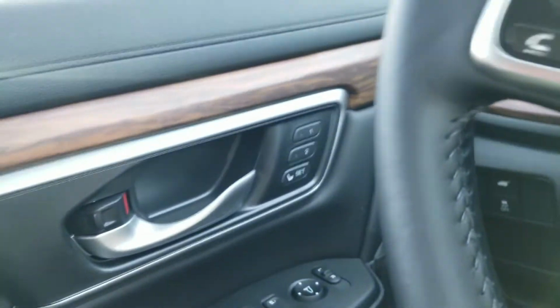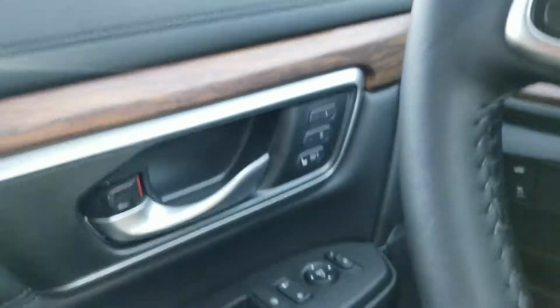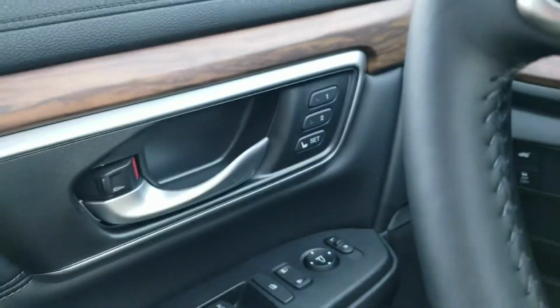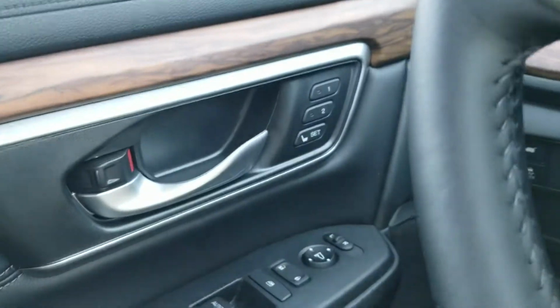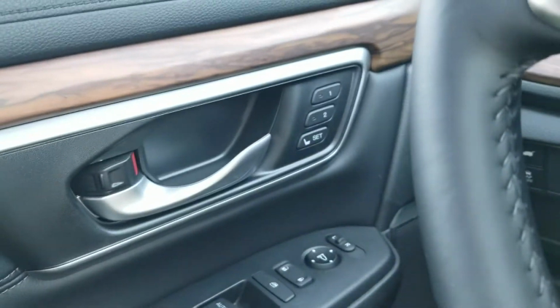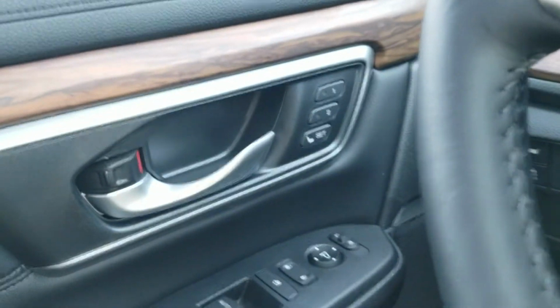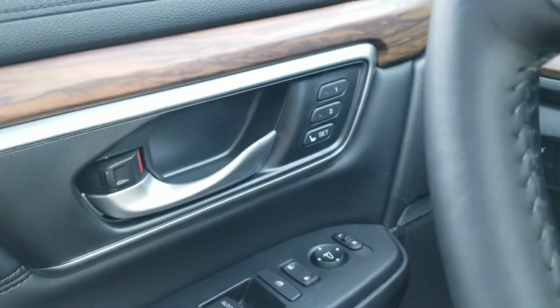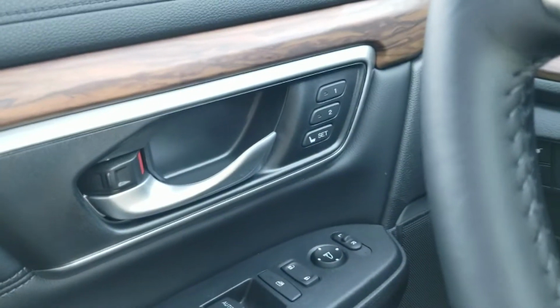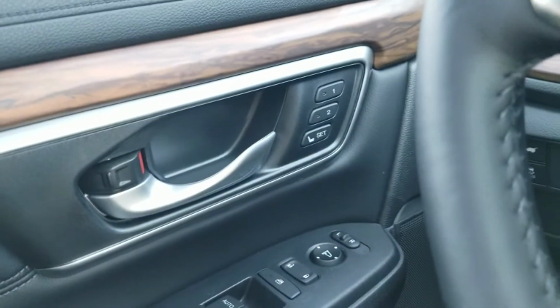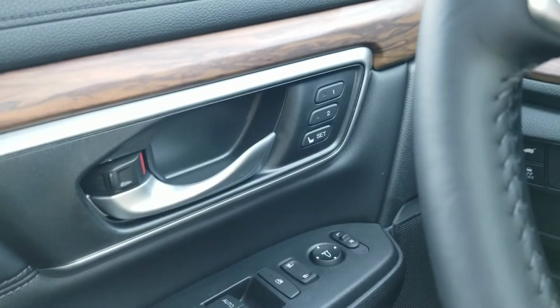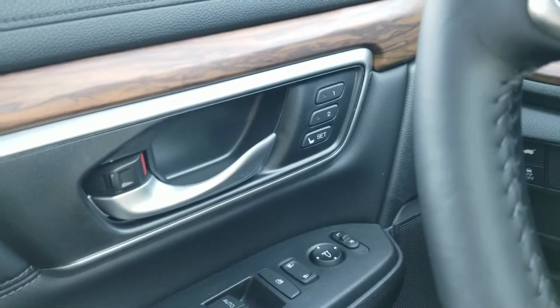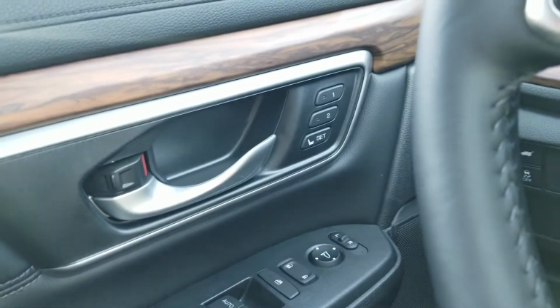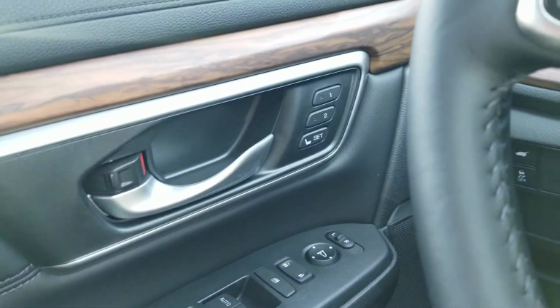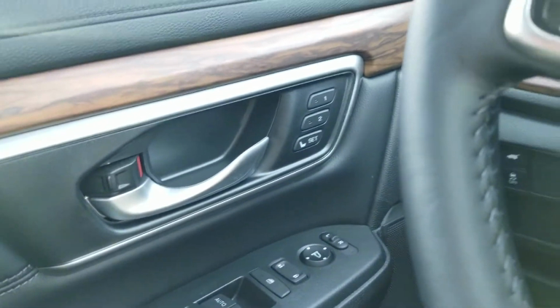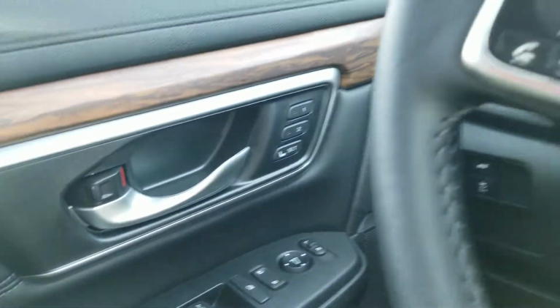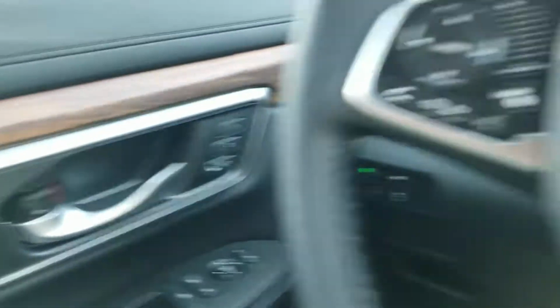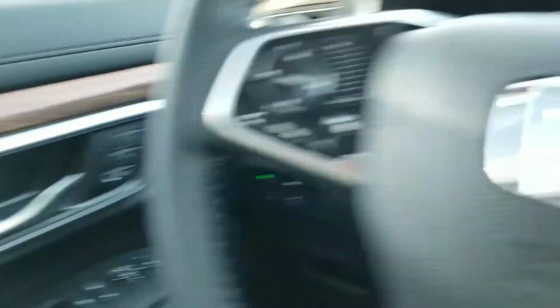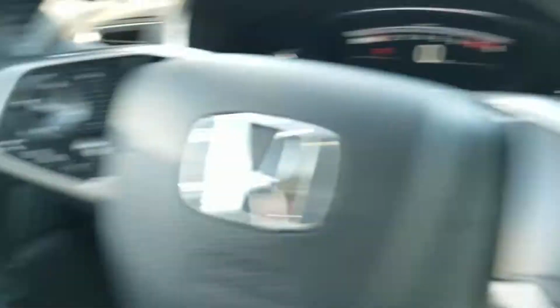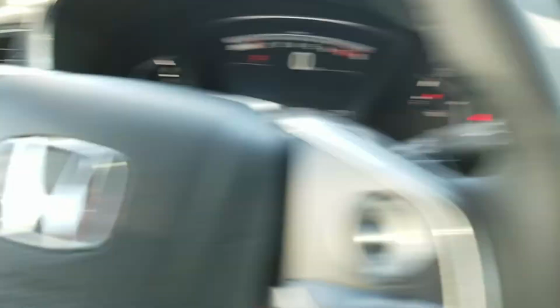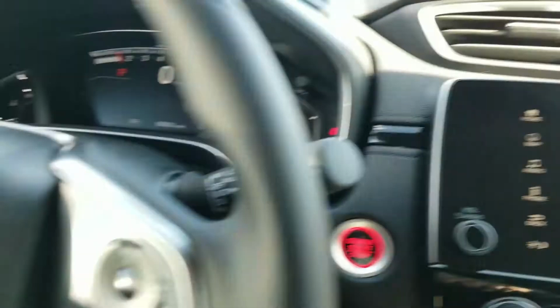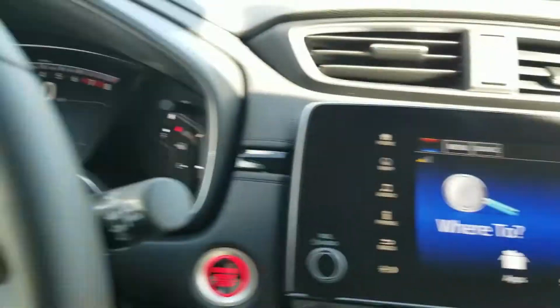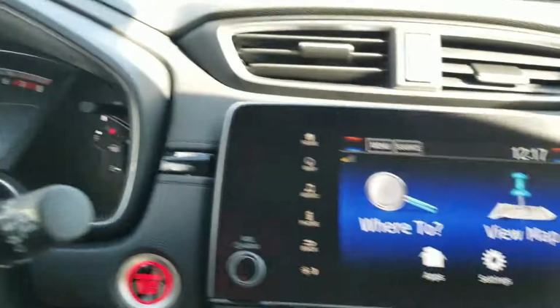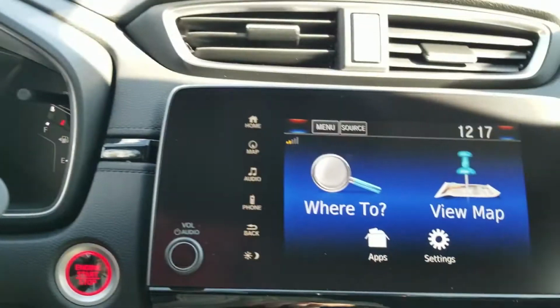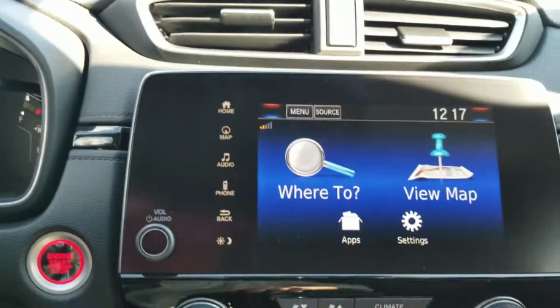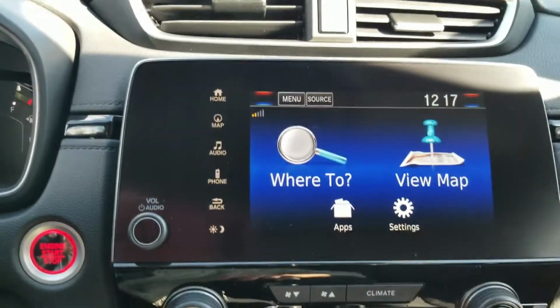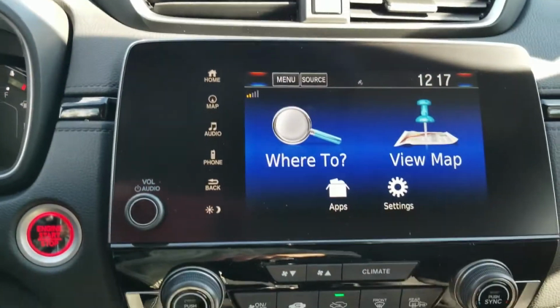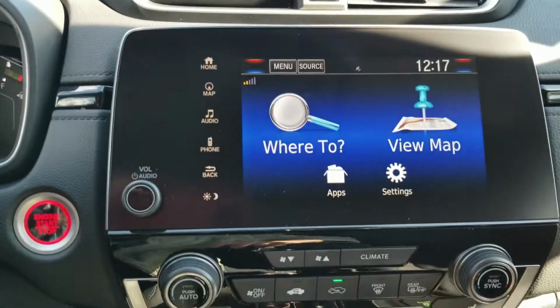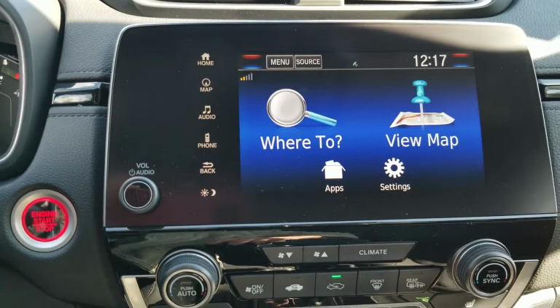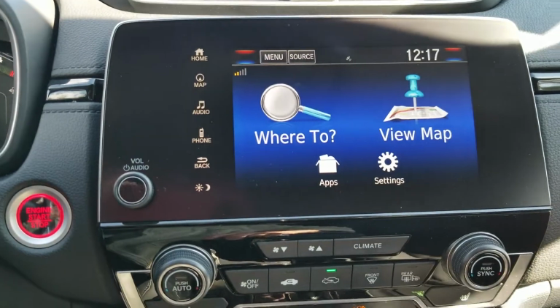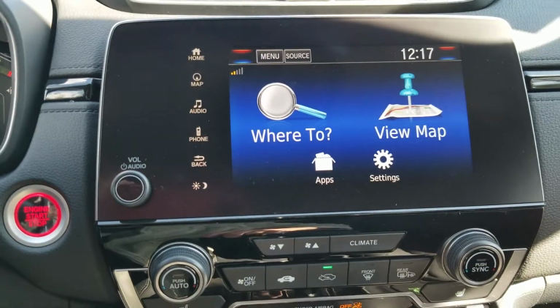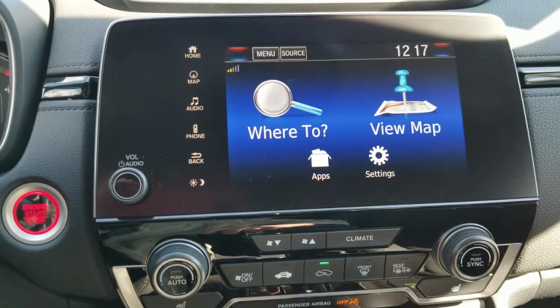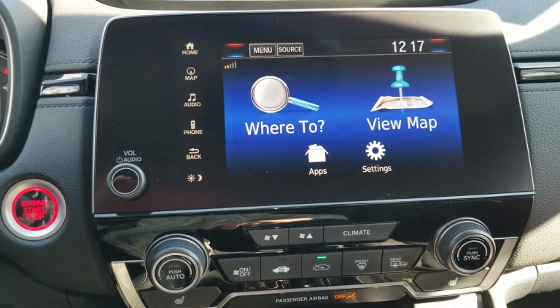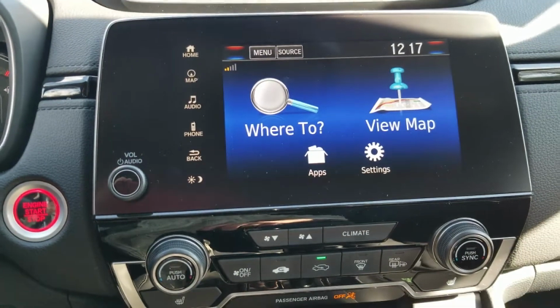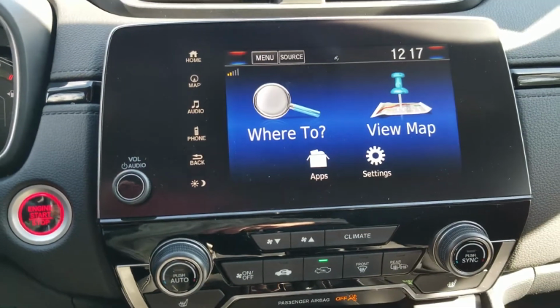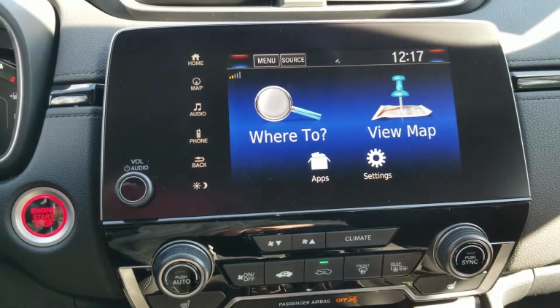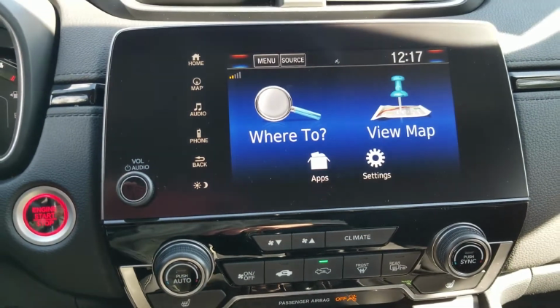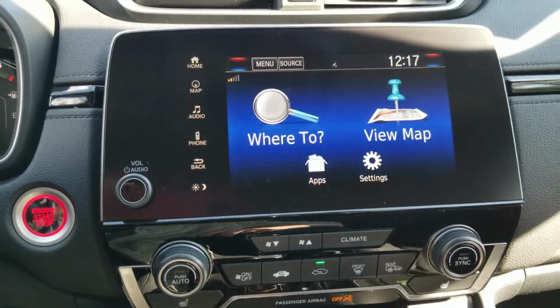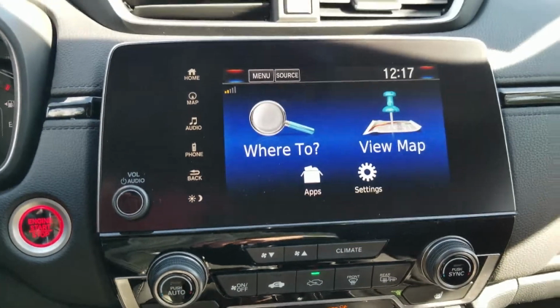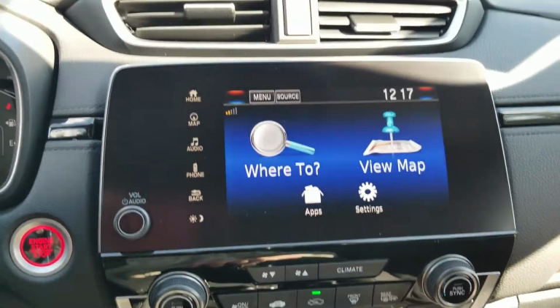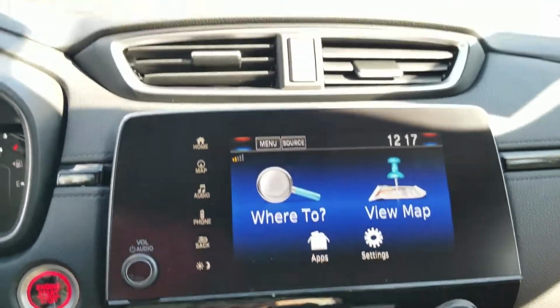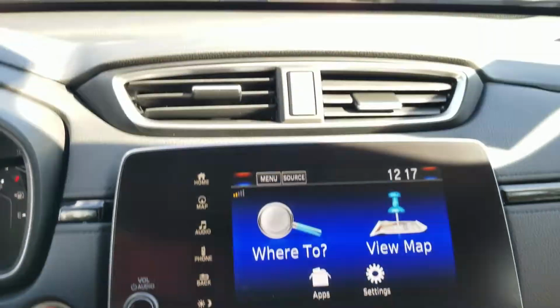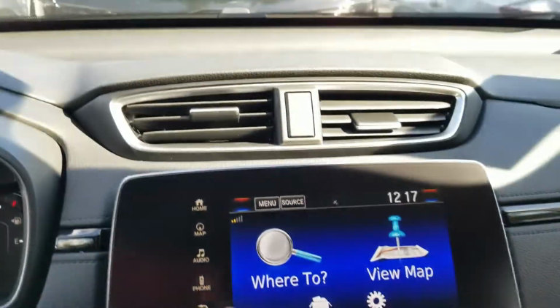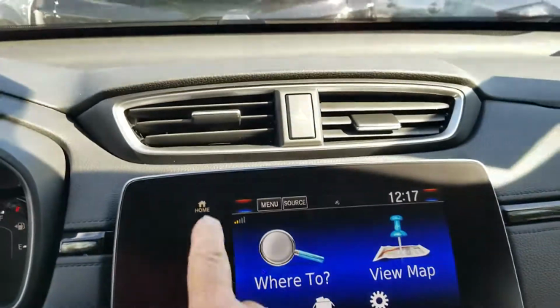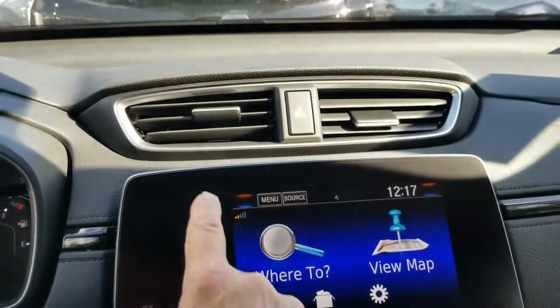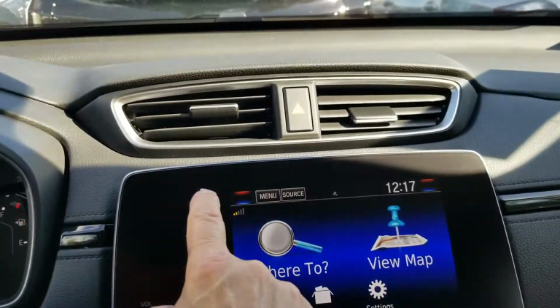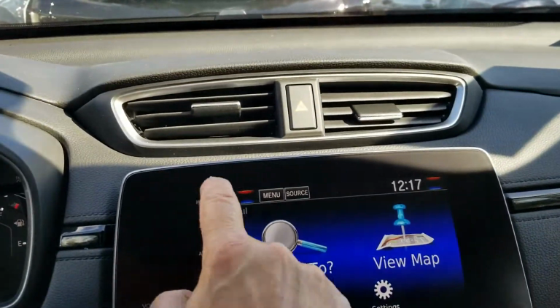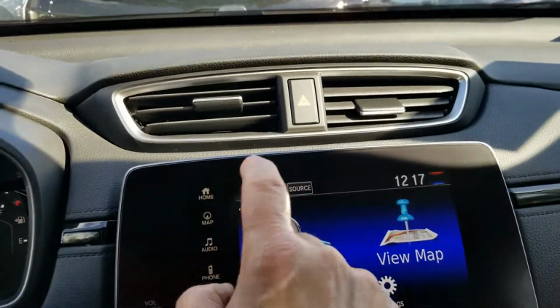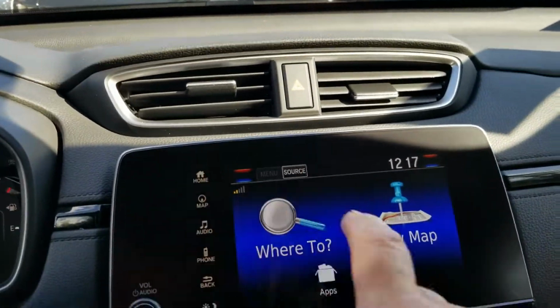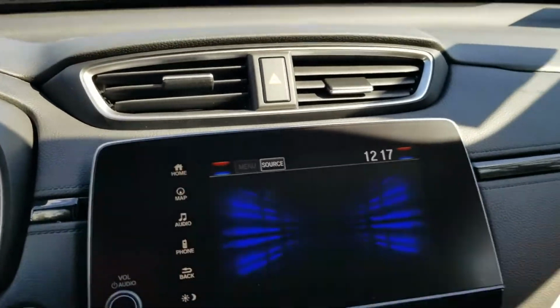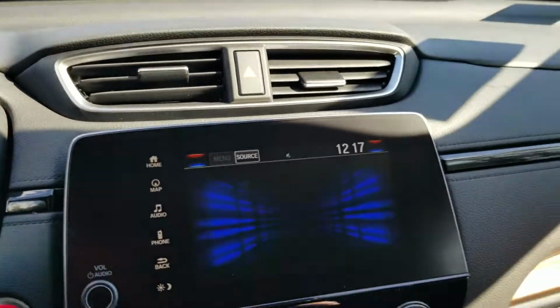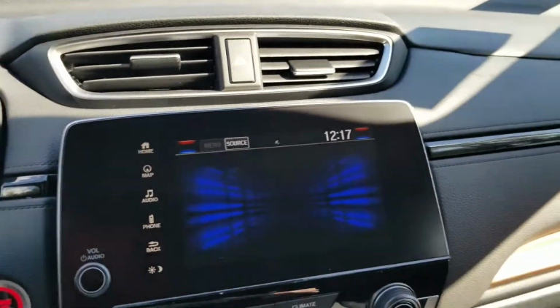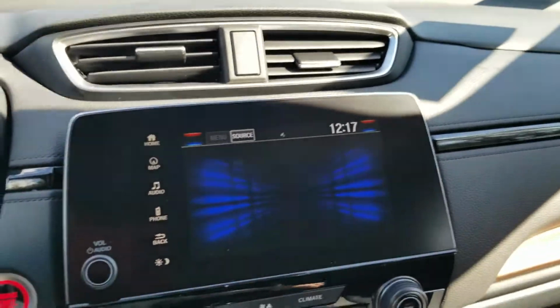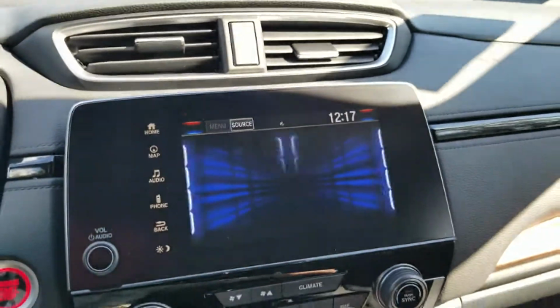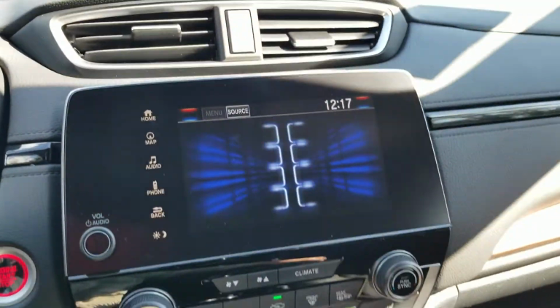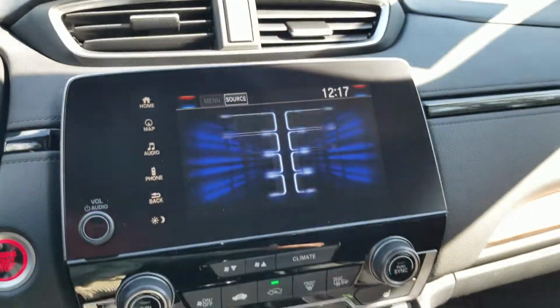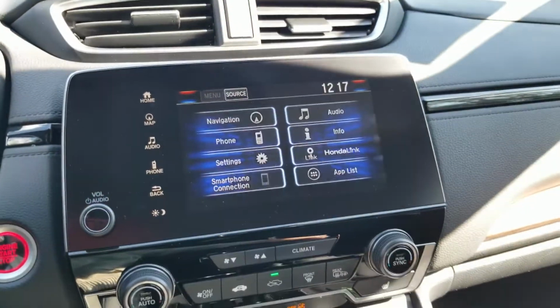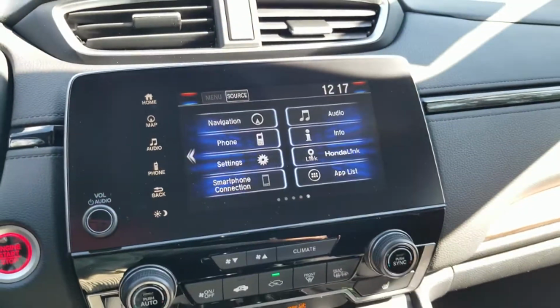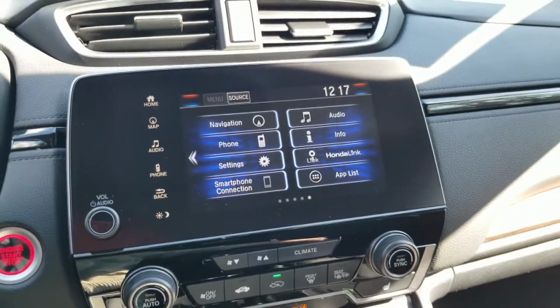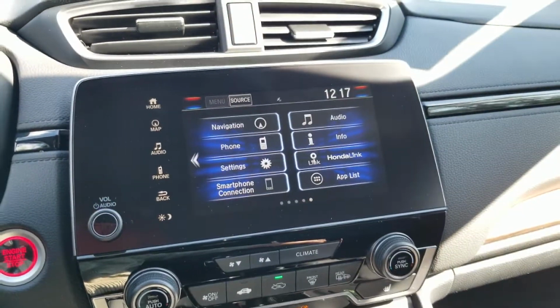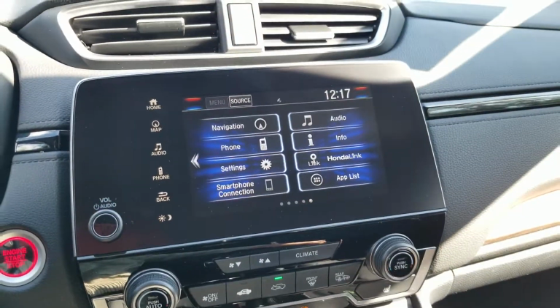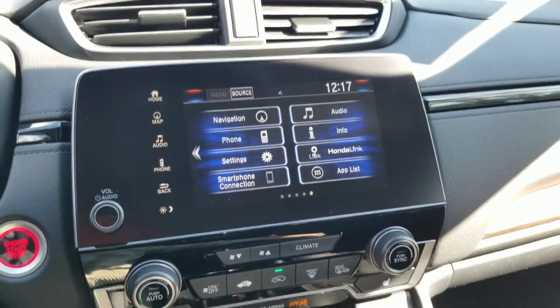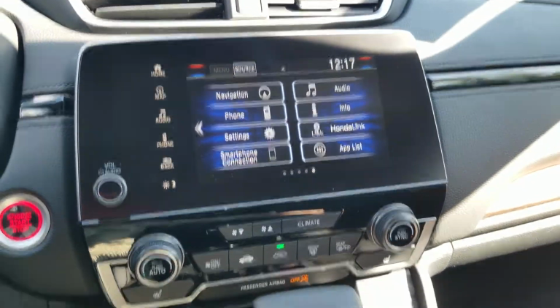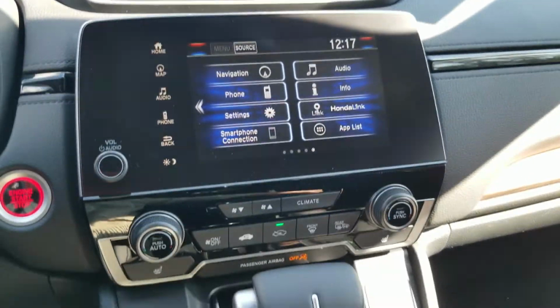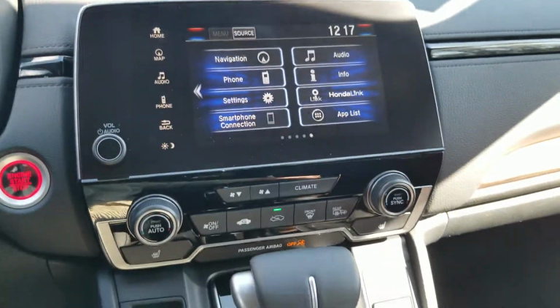Two-position seating memory. Apple CarPlay, Android Auto.